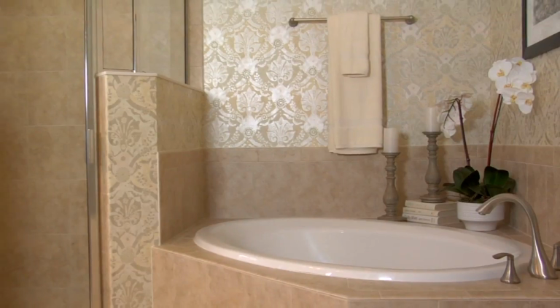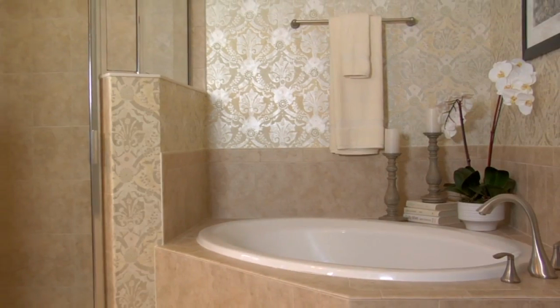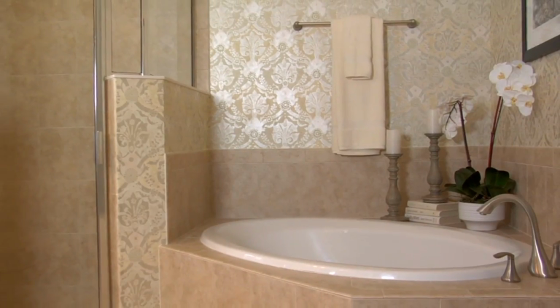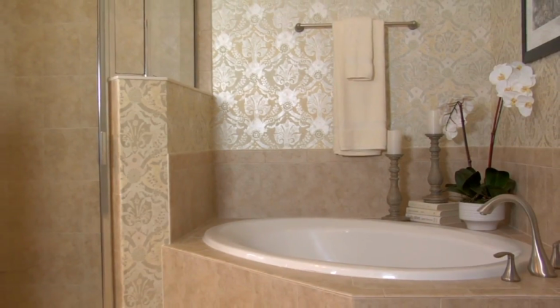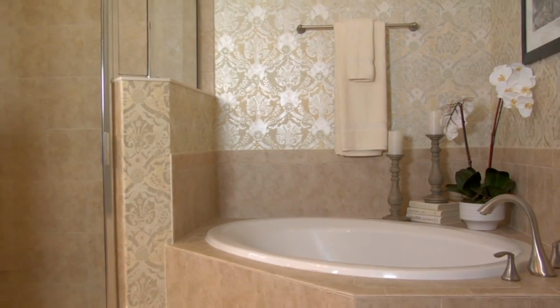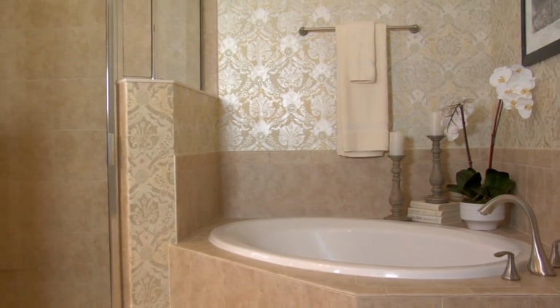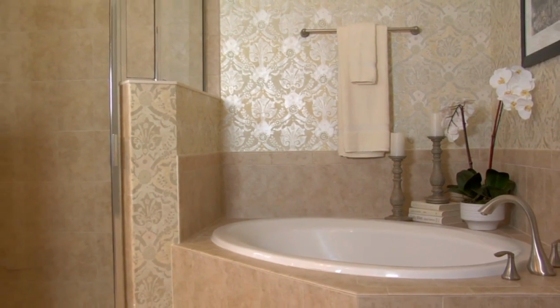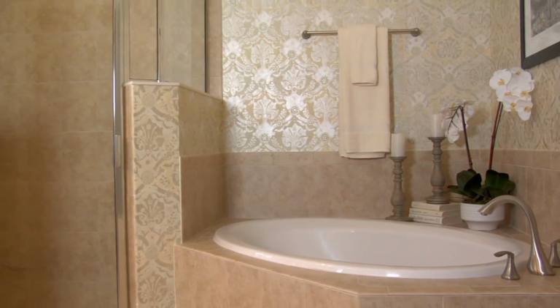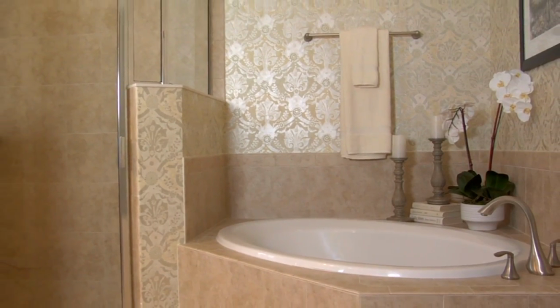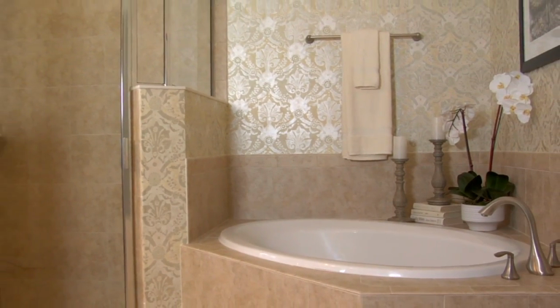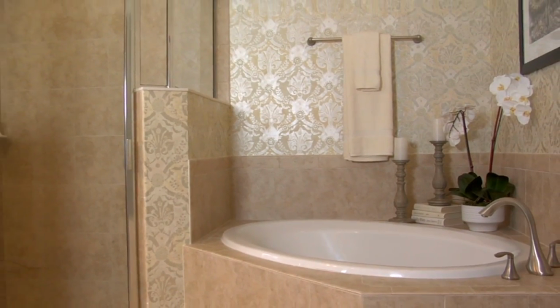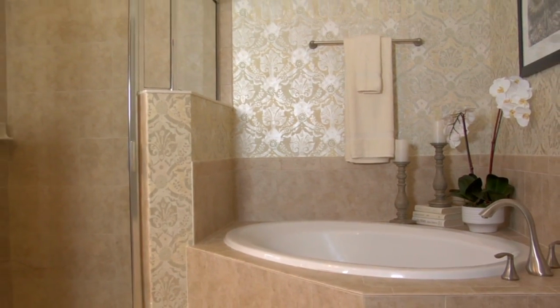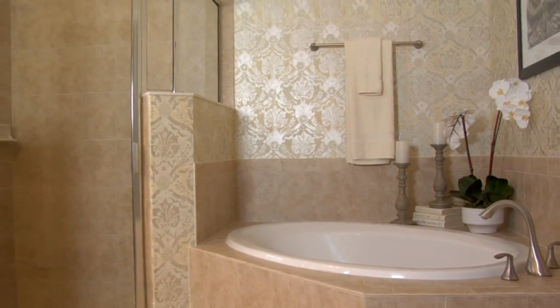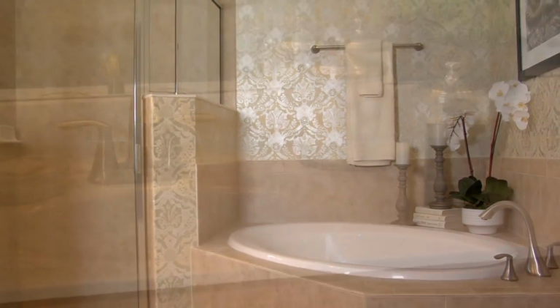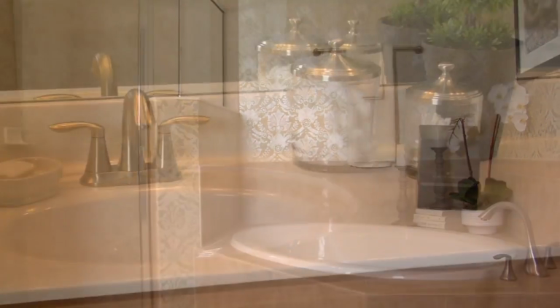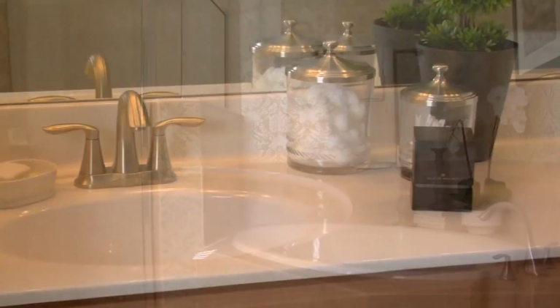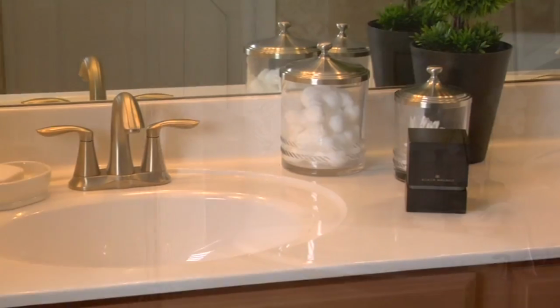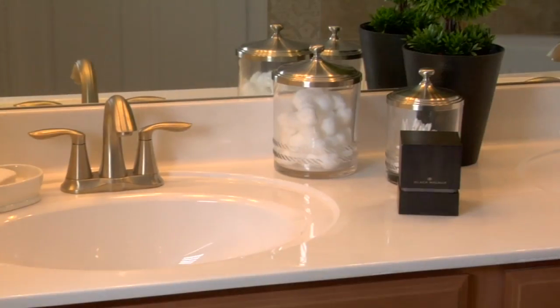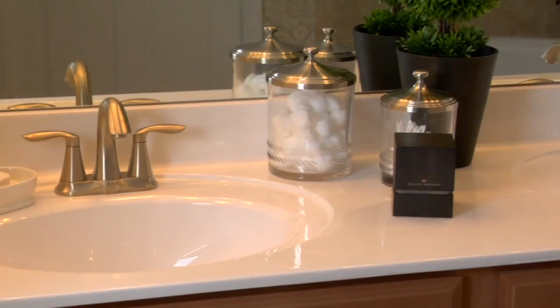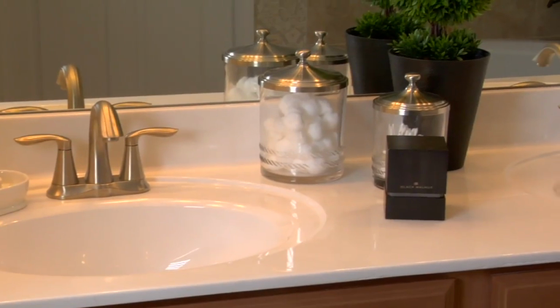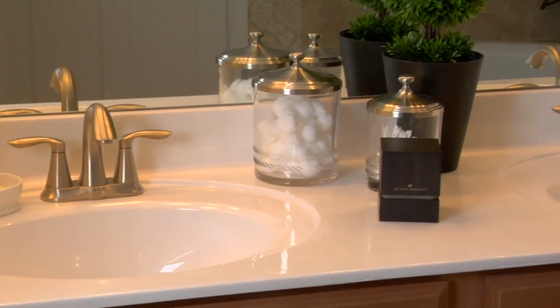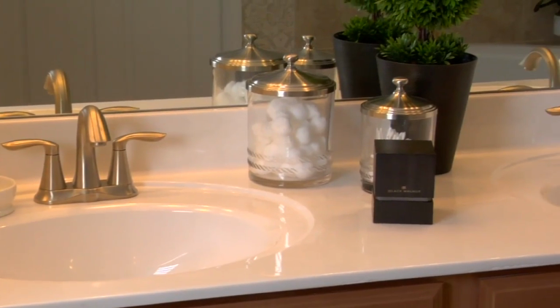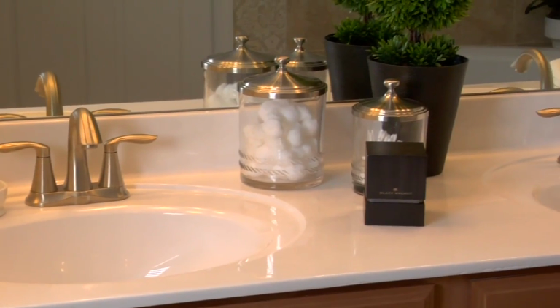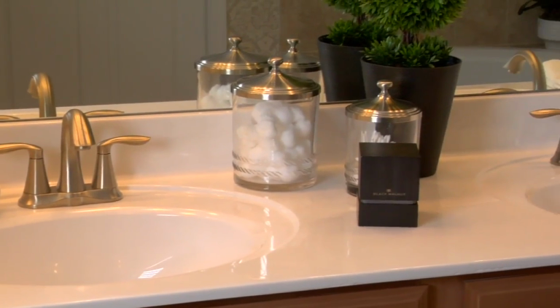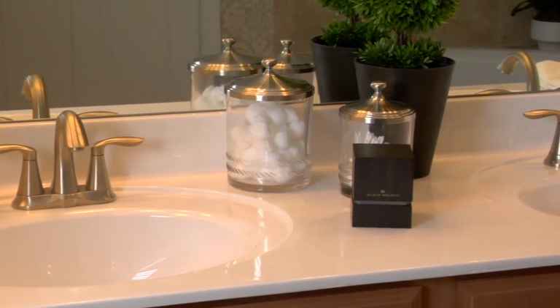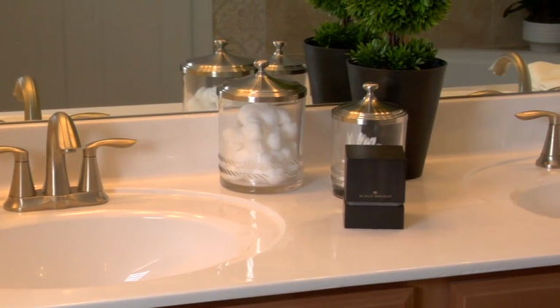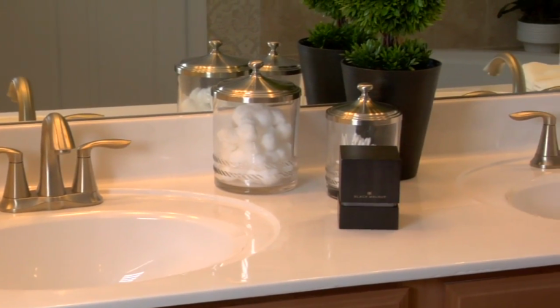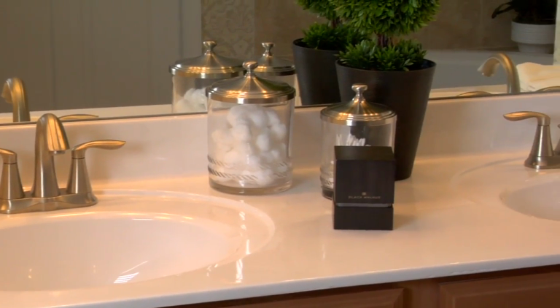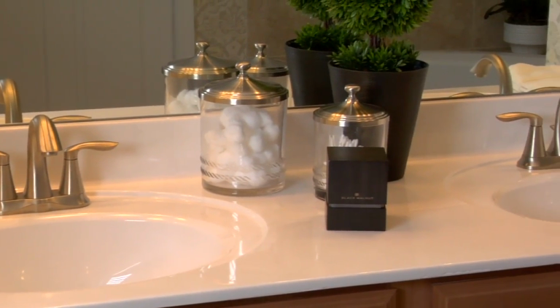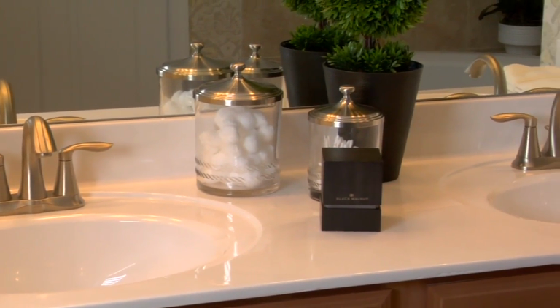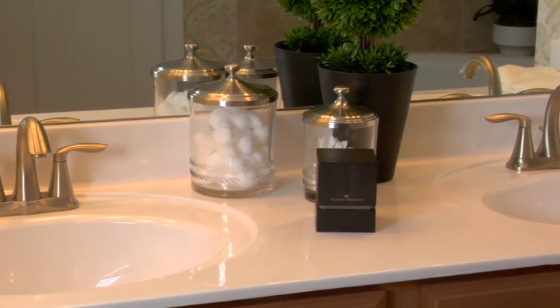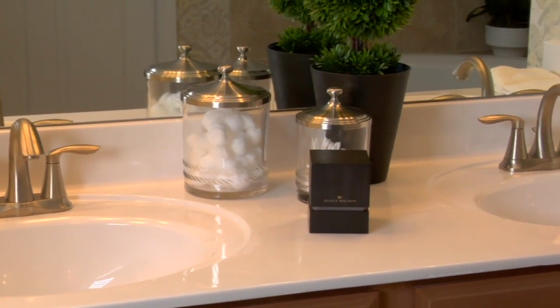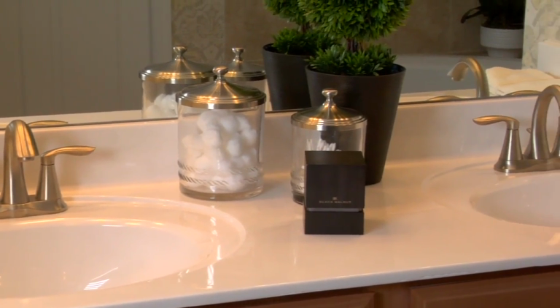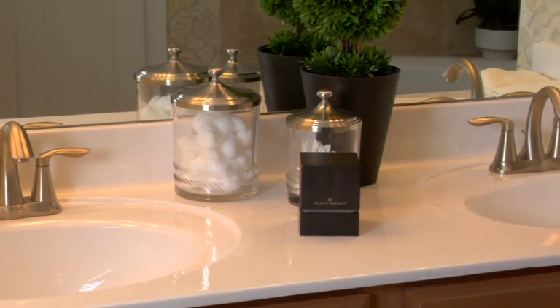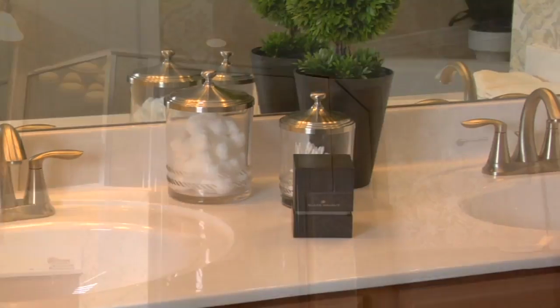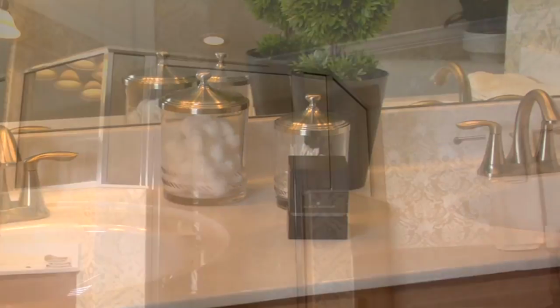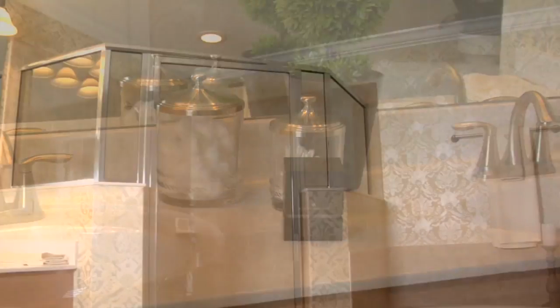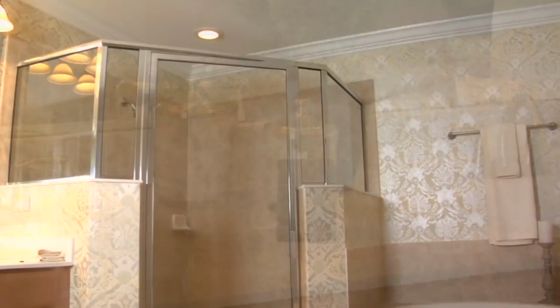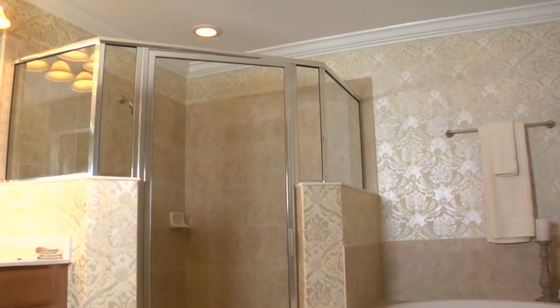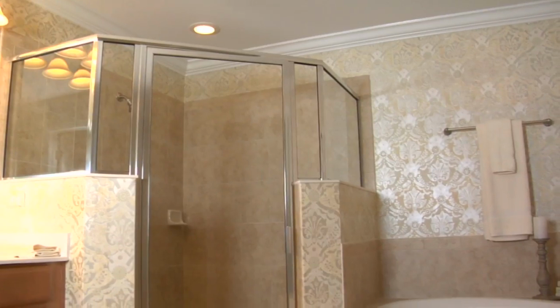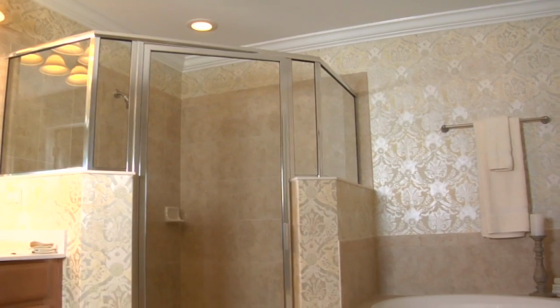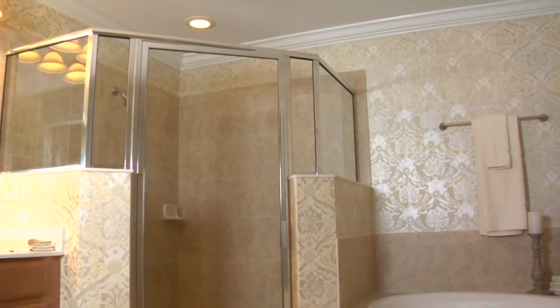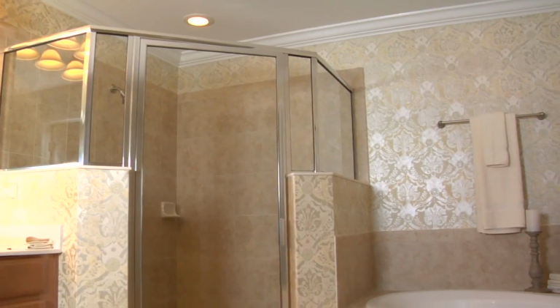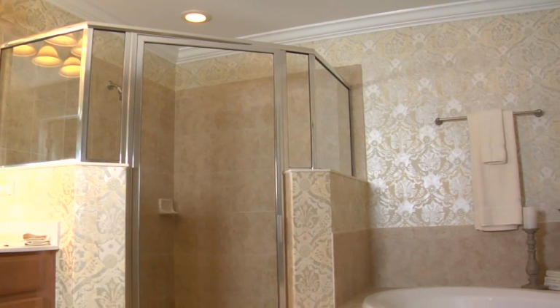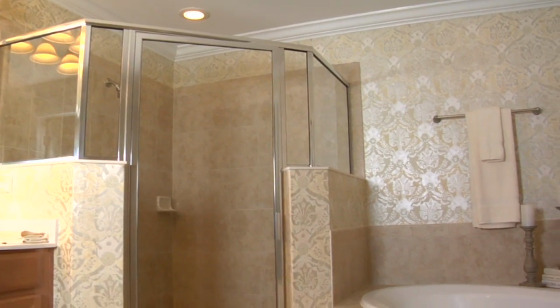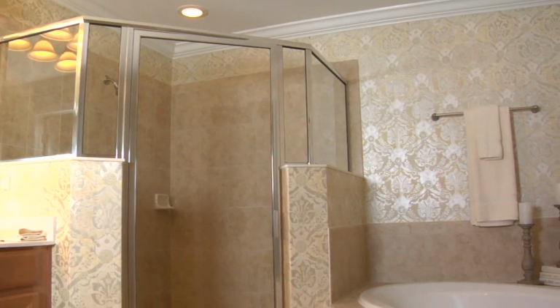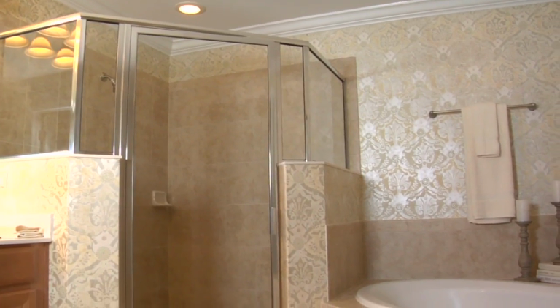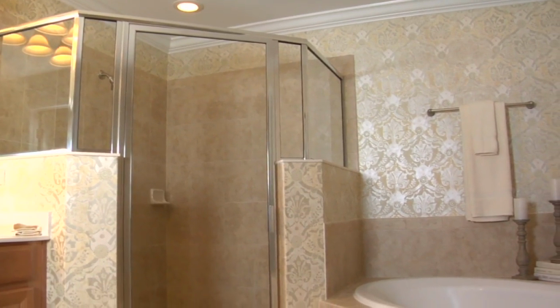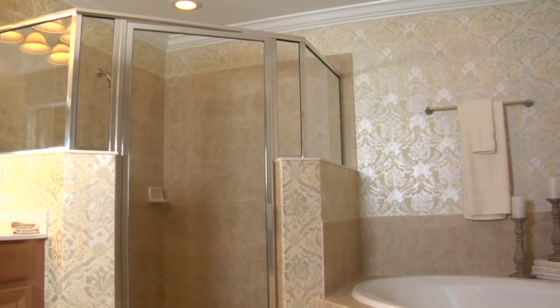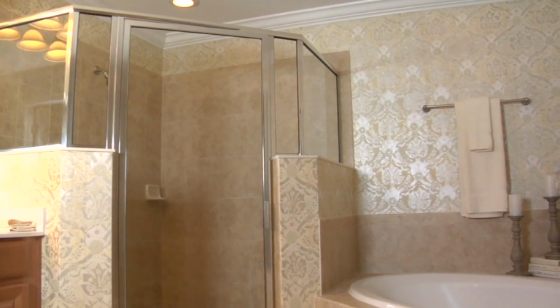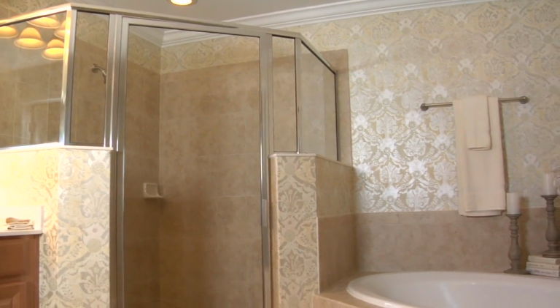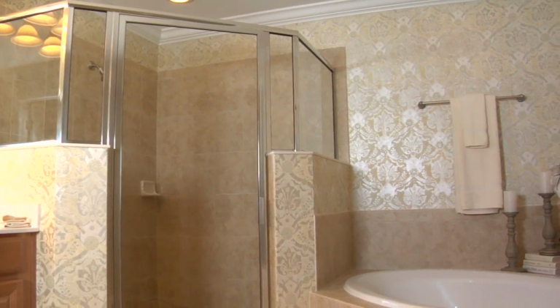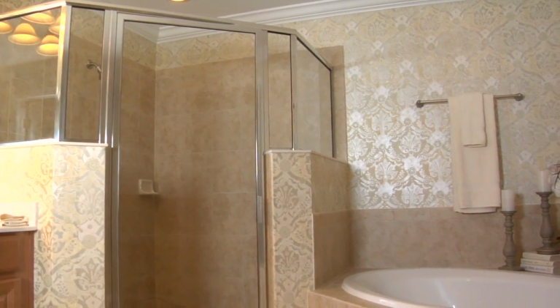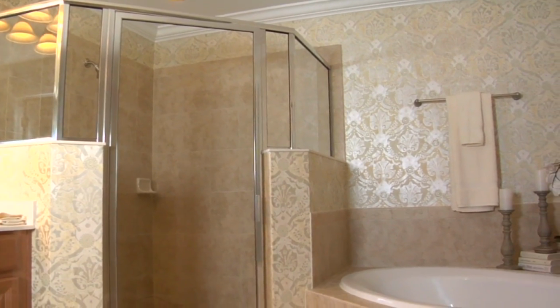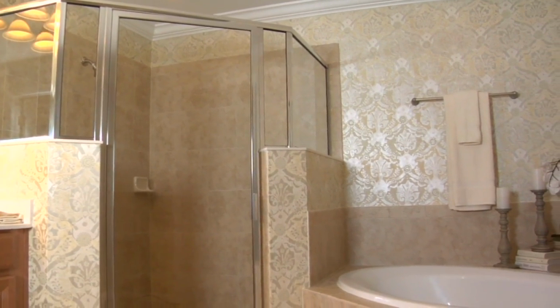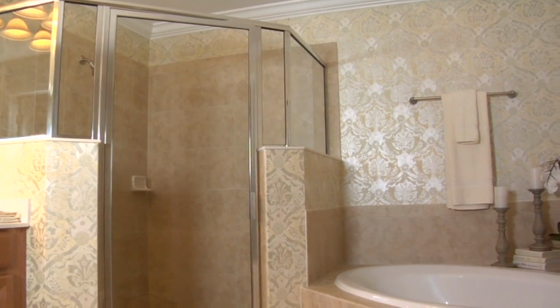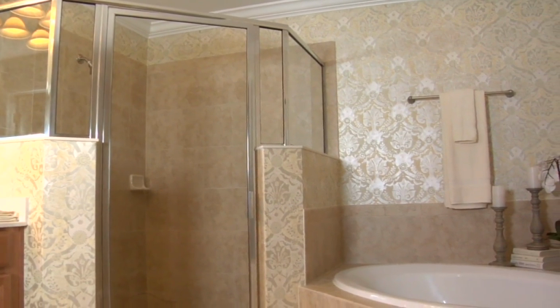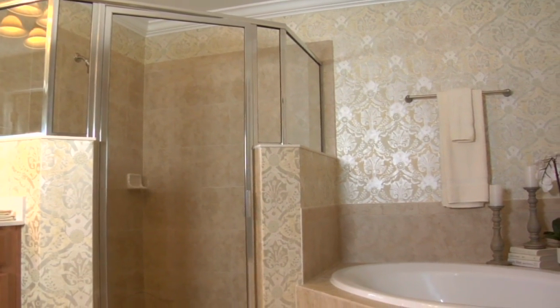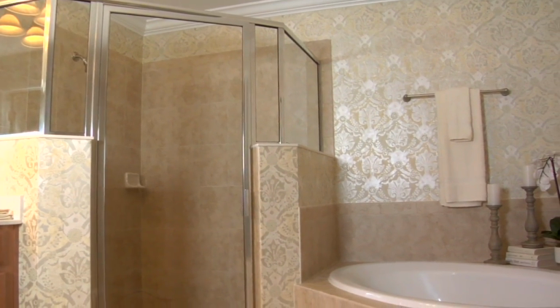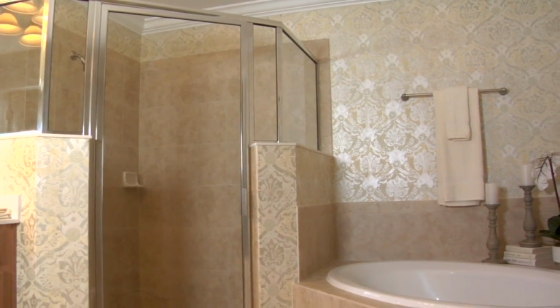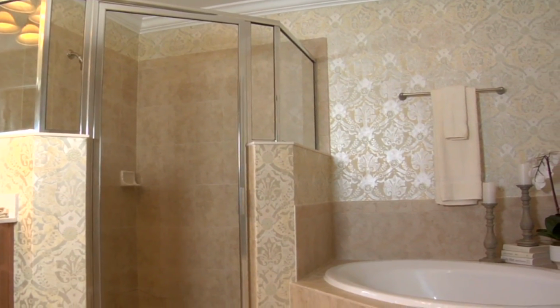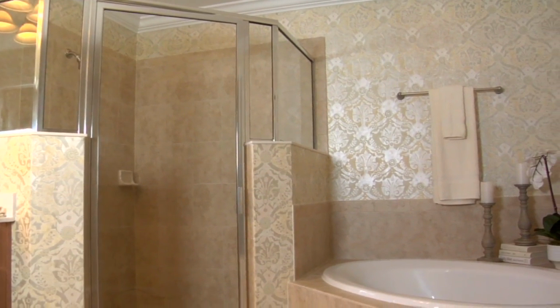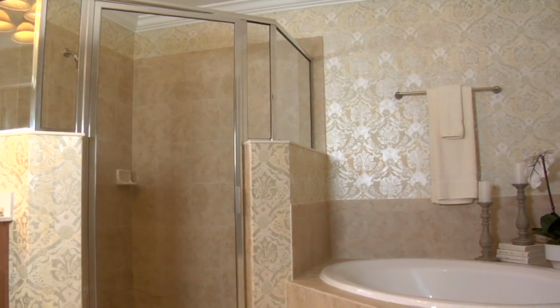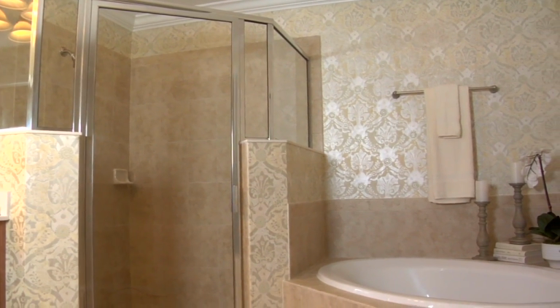The master bath is also quite large. It's got double sinks, a walk-in shower, a garden tub, and a separate toilet room.